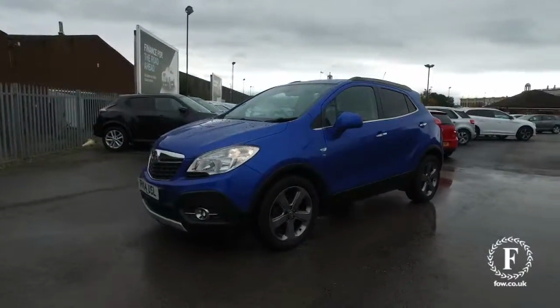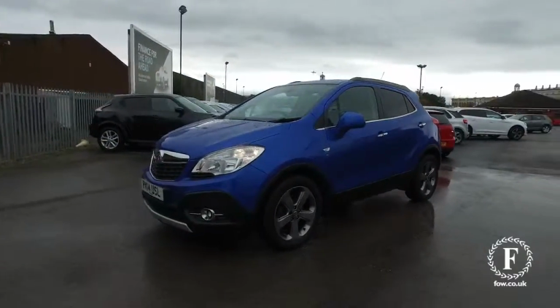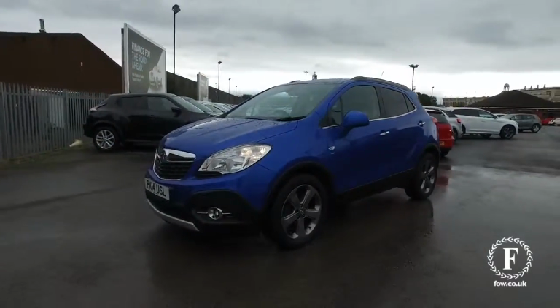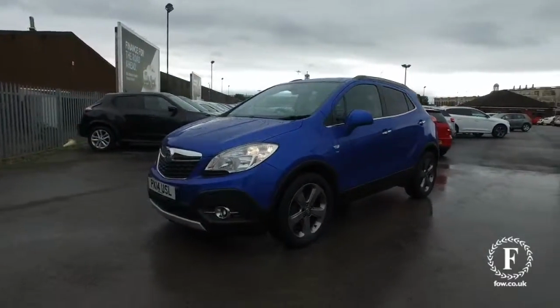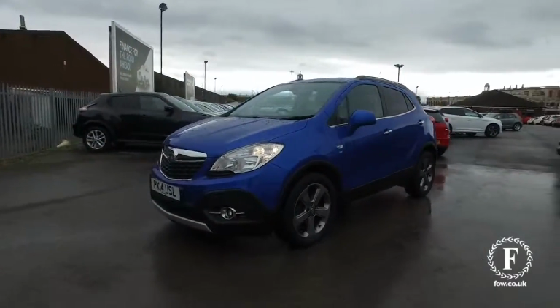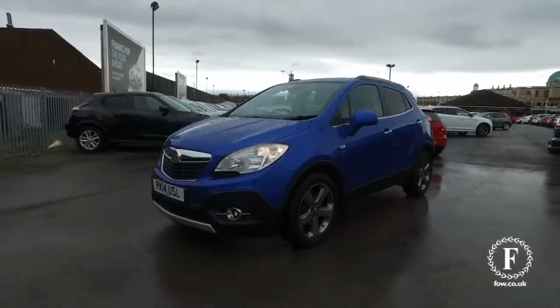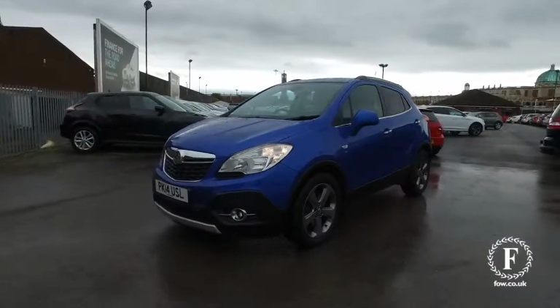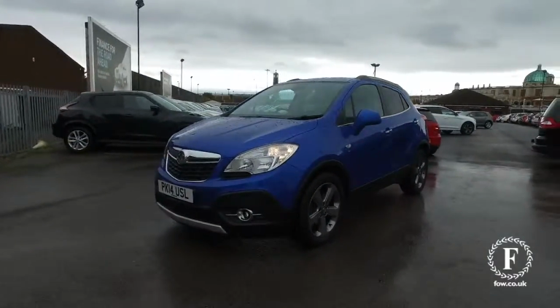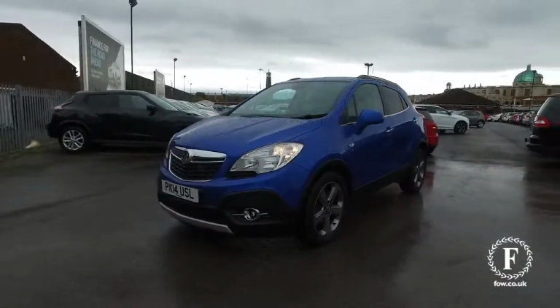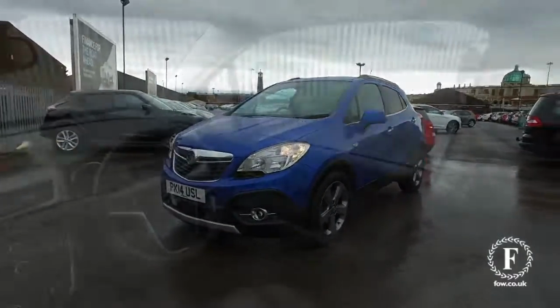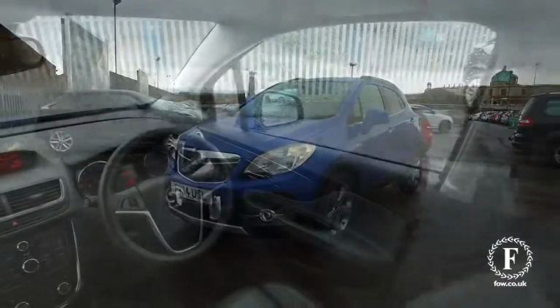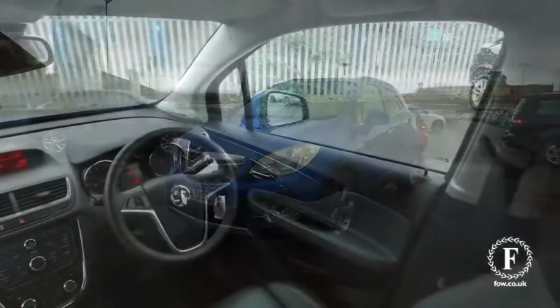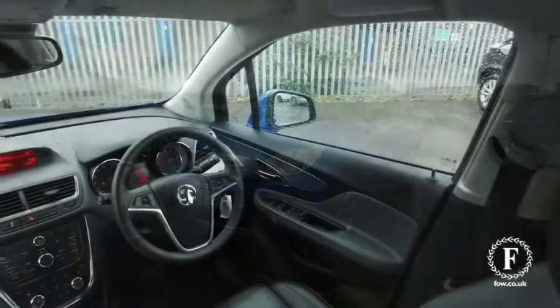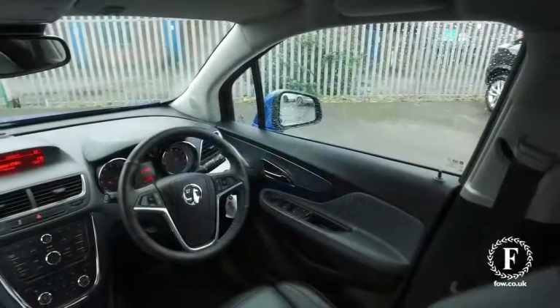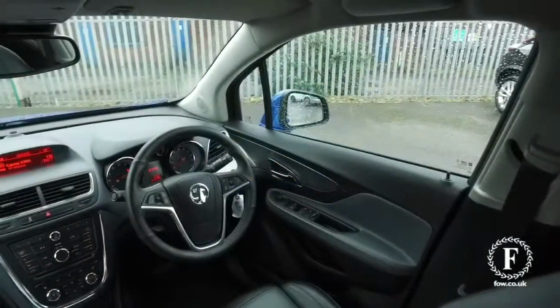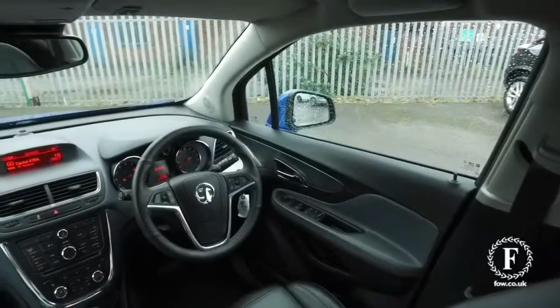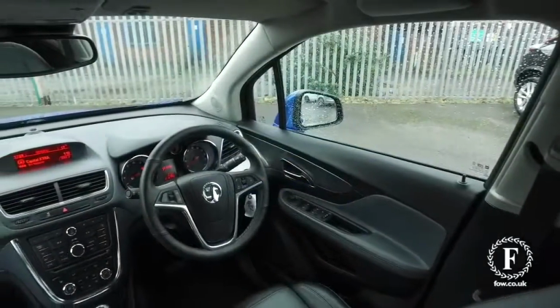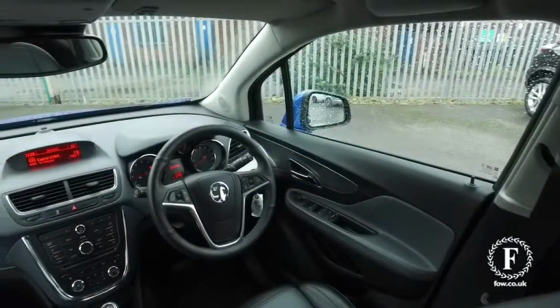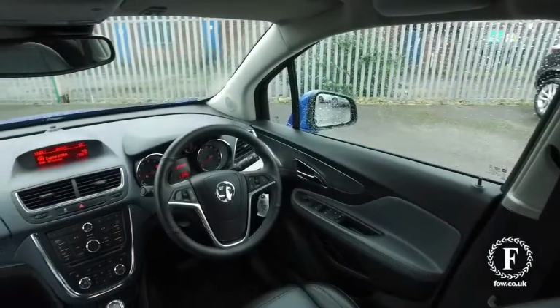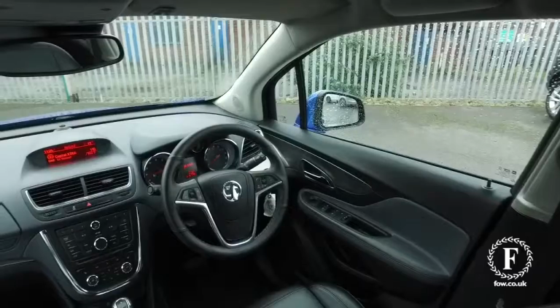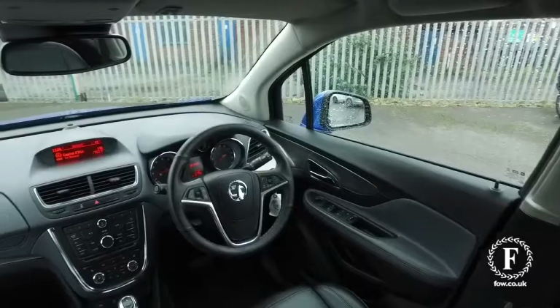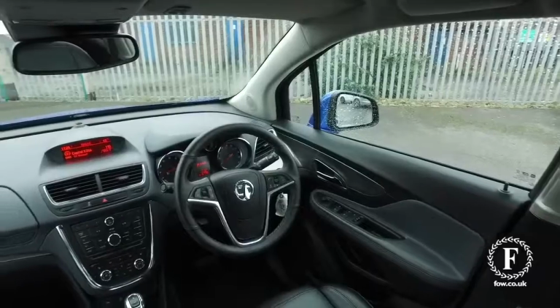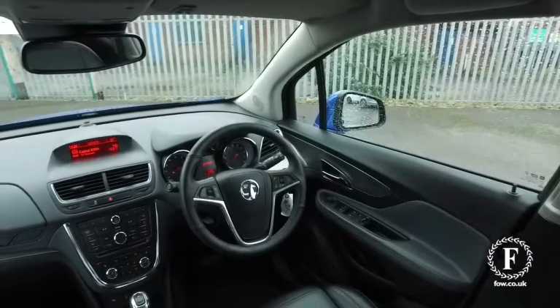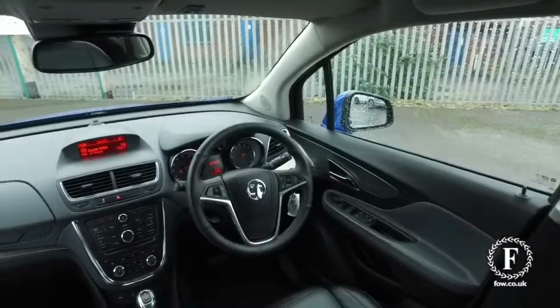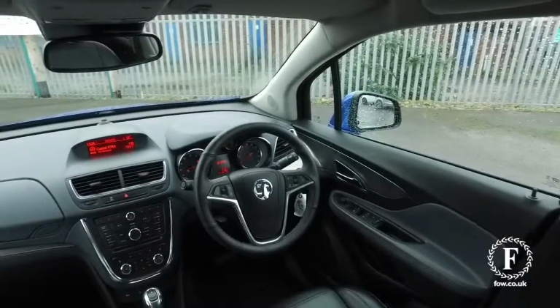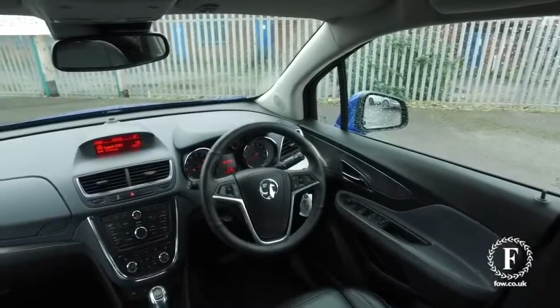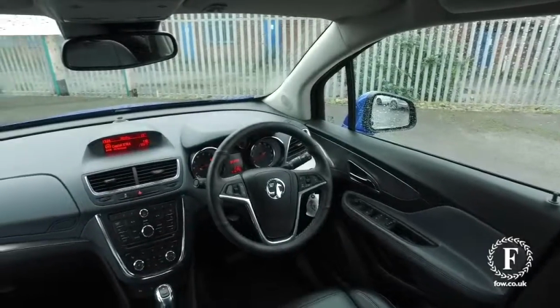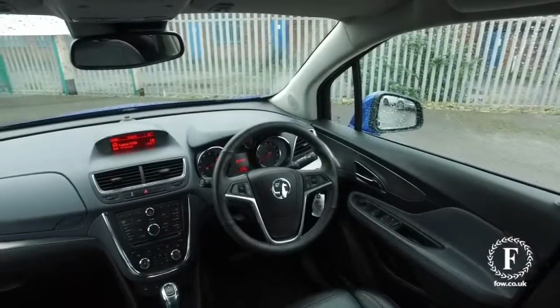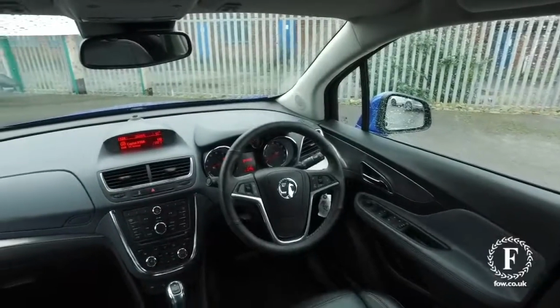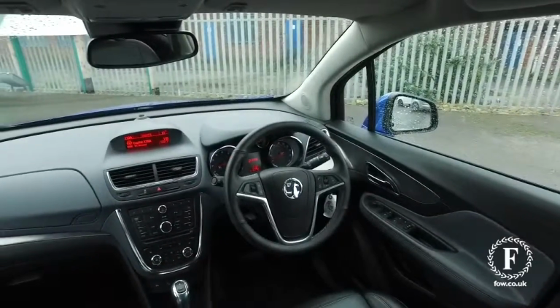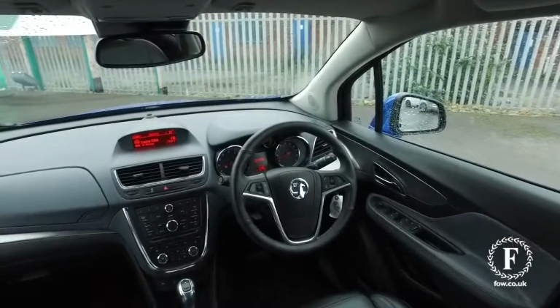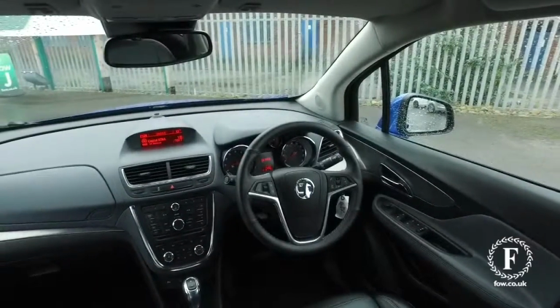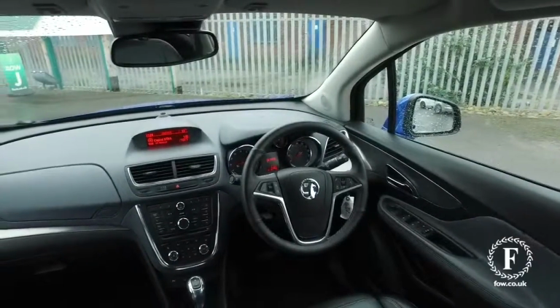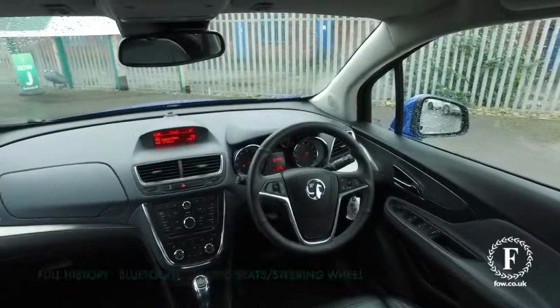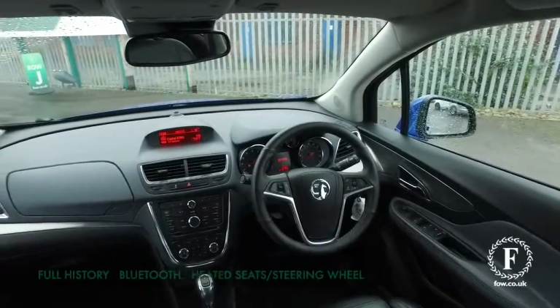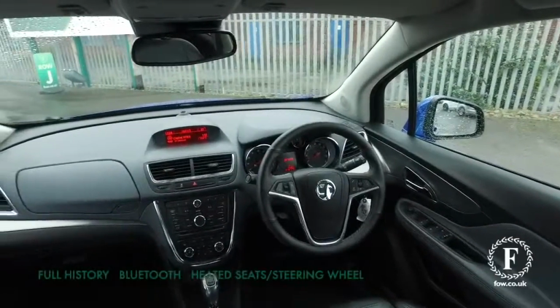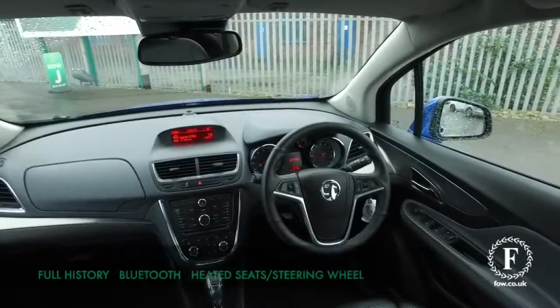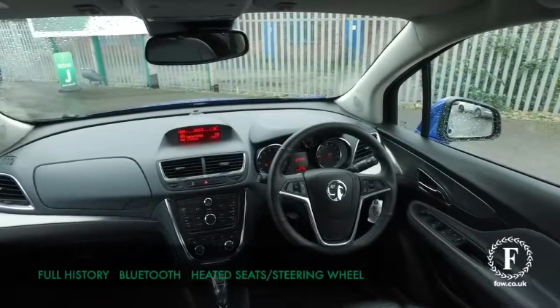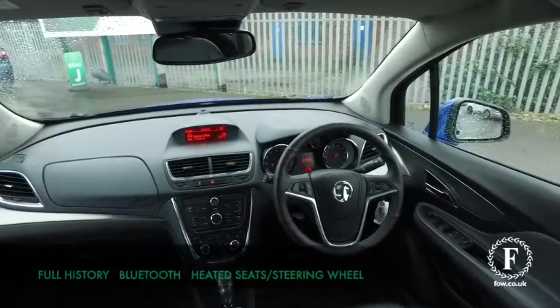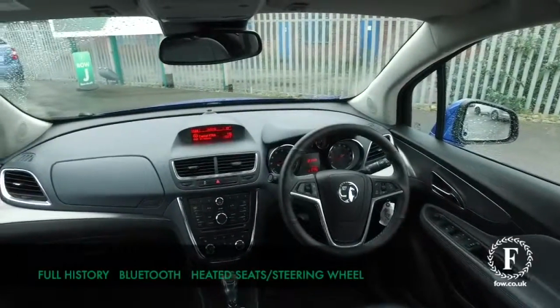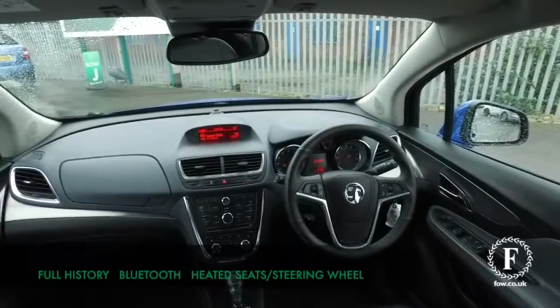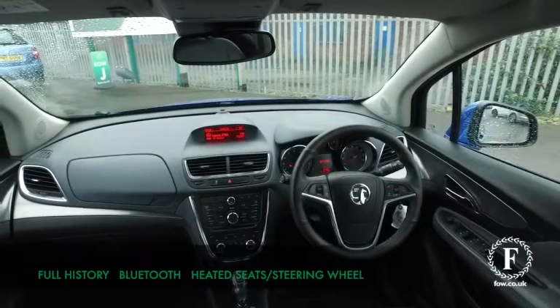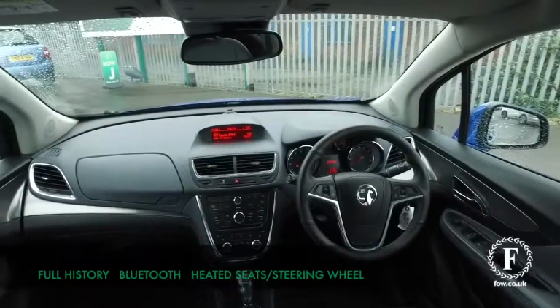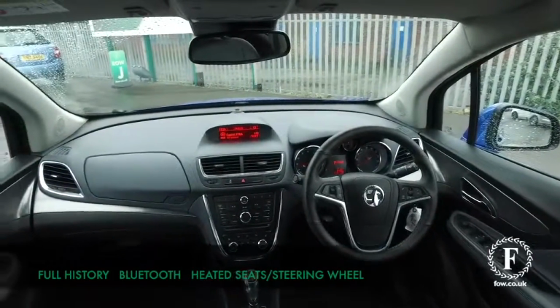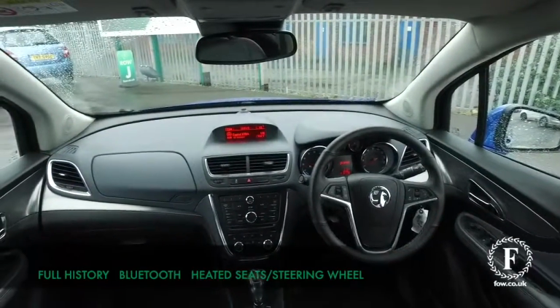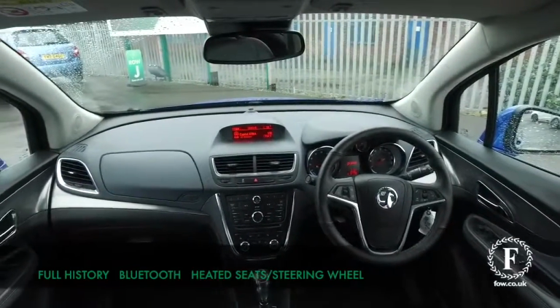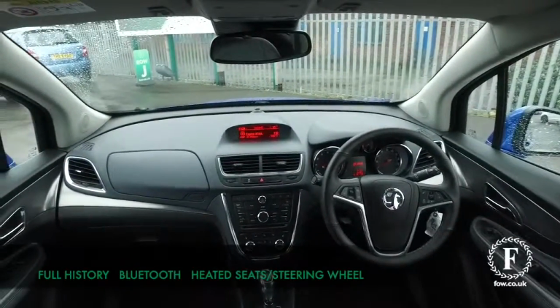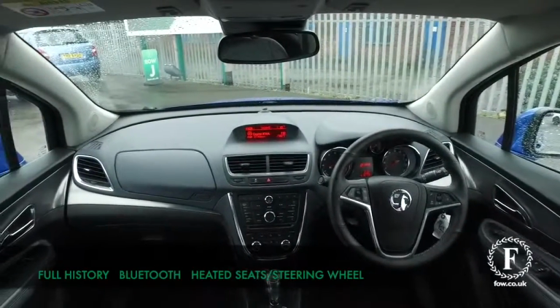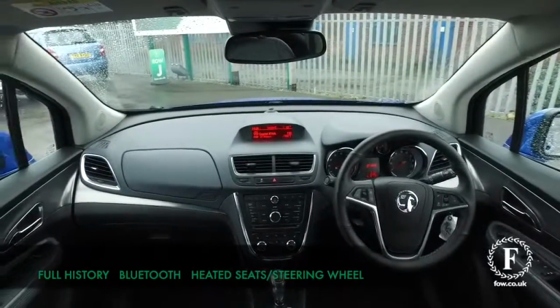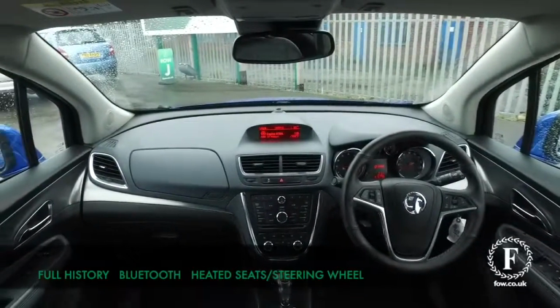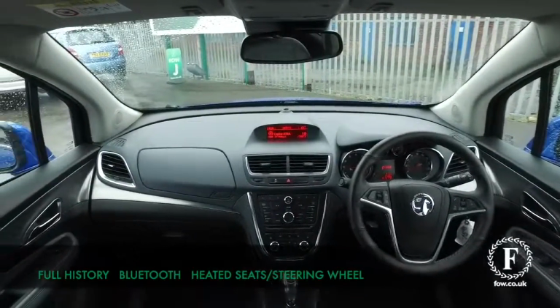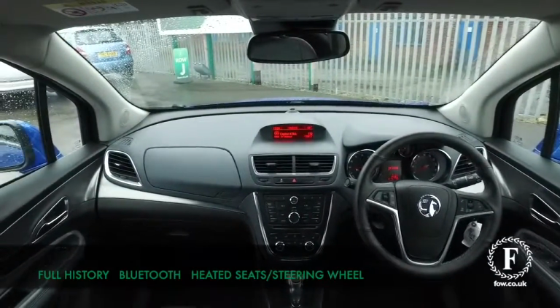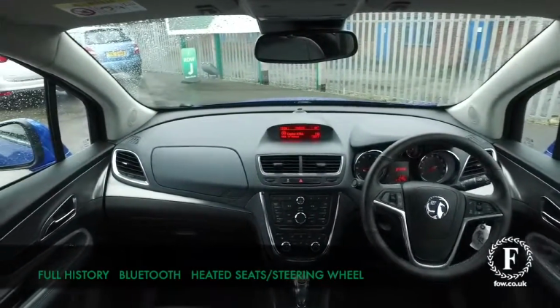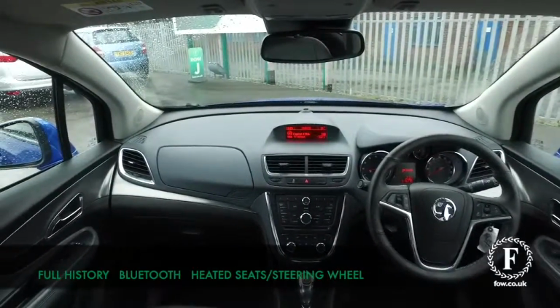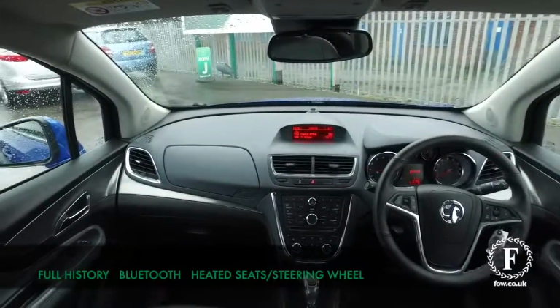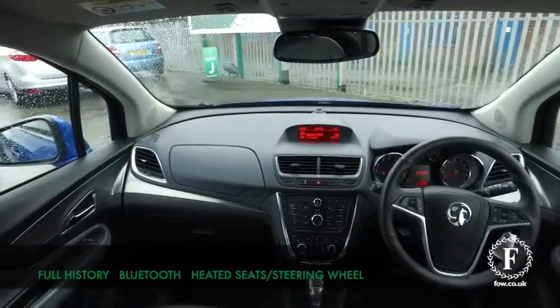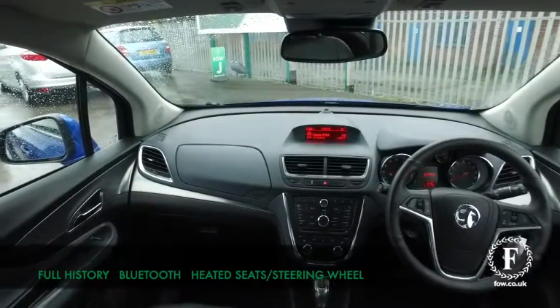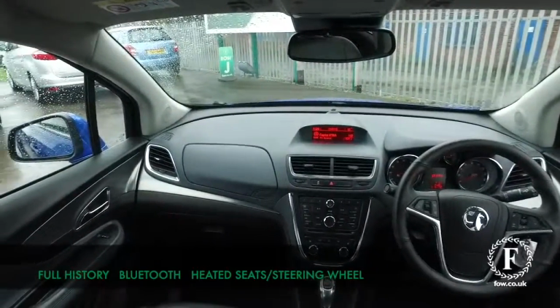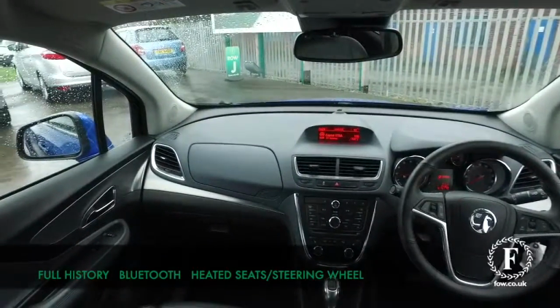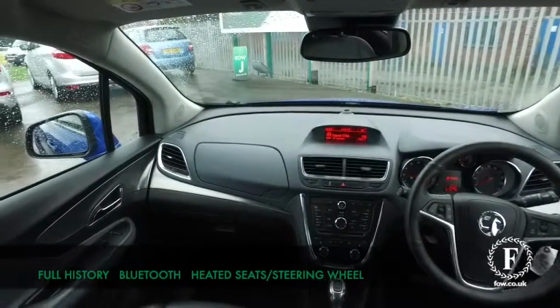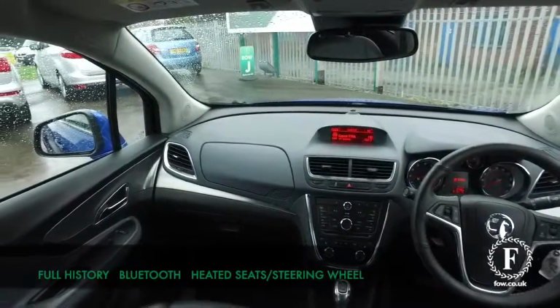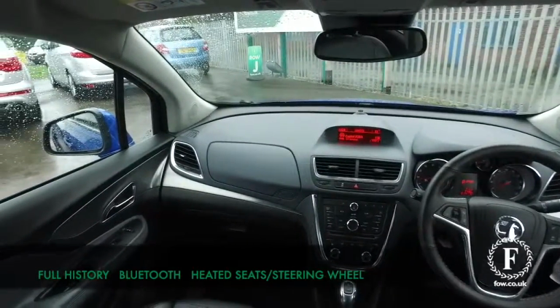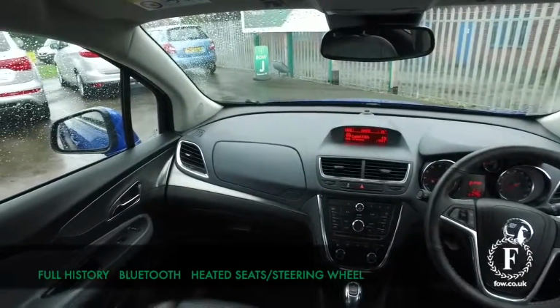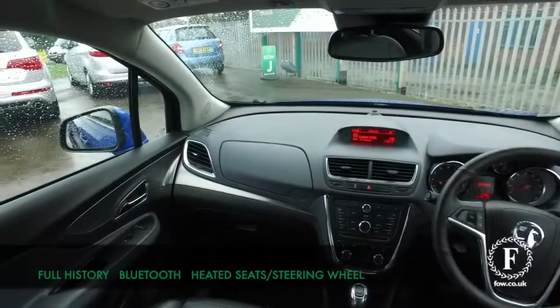This has a 1.4 petrol engine autobox, so early 40s MPG combined.